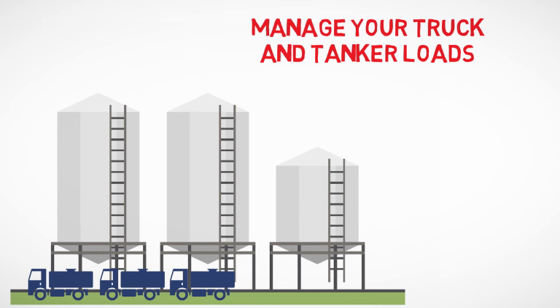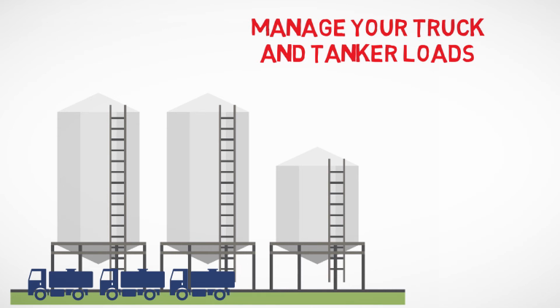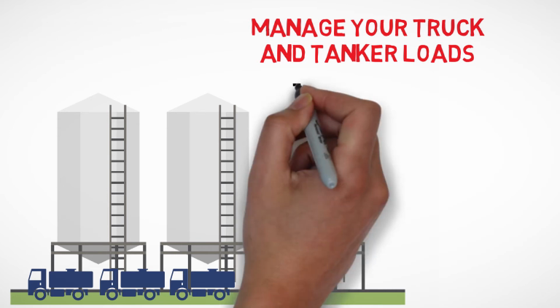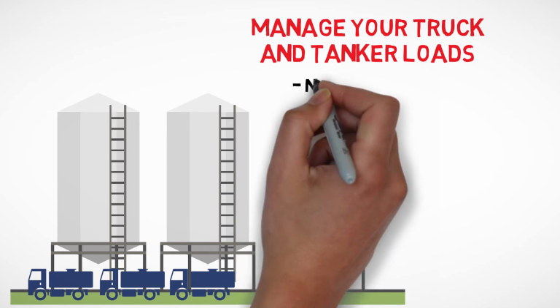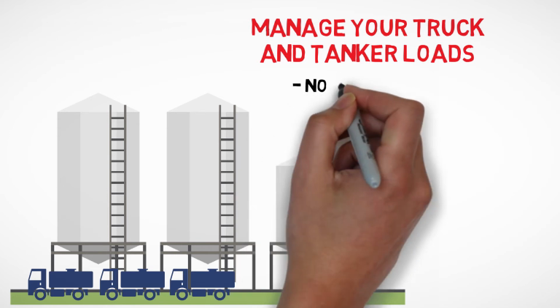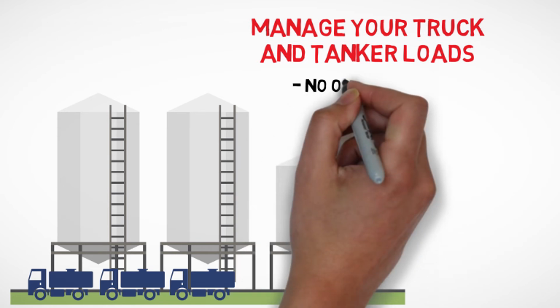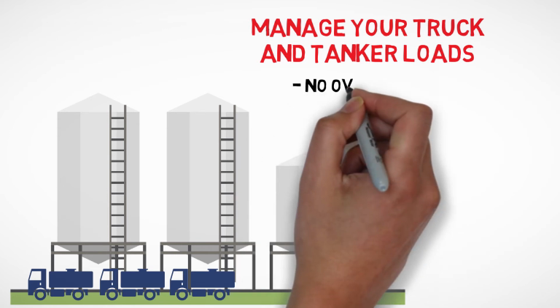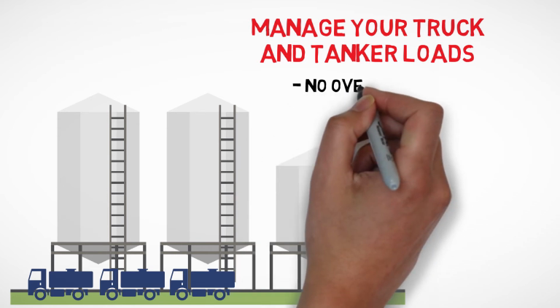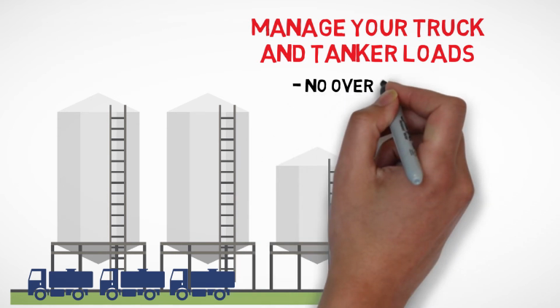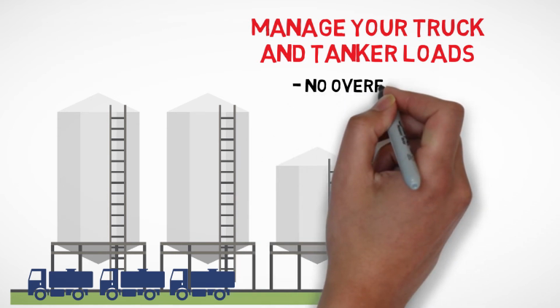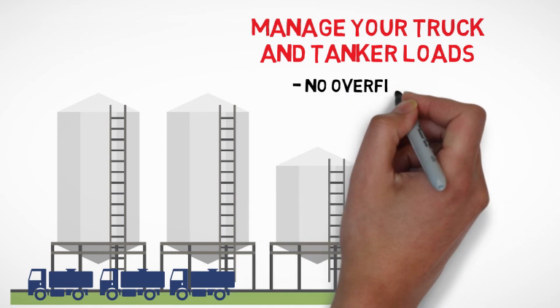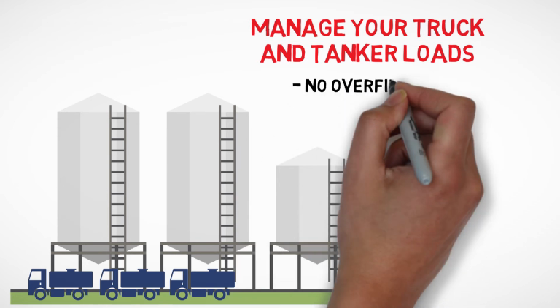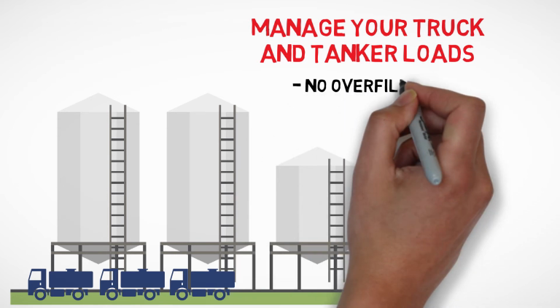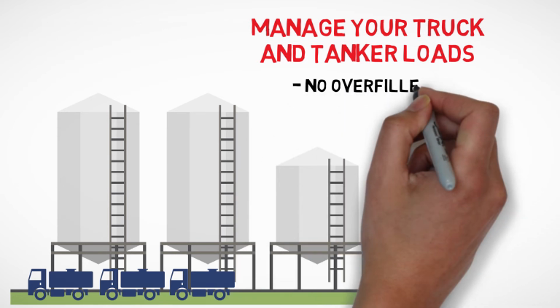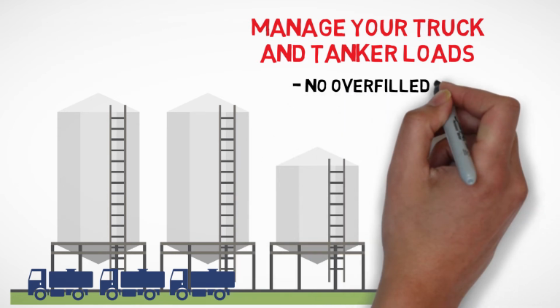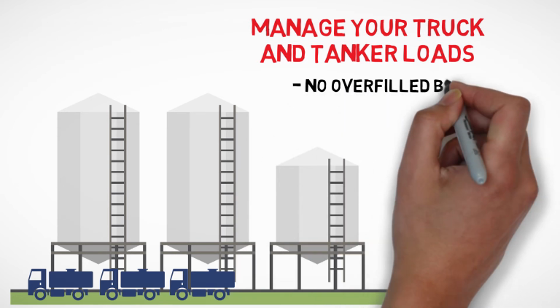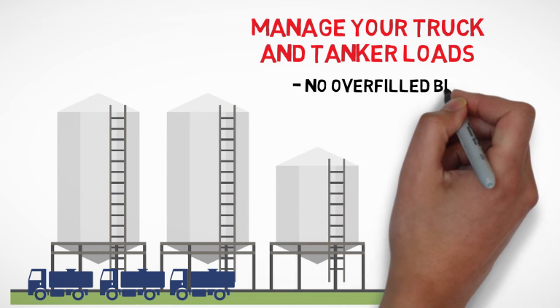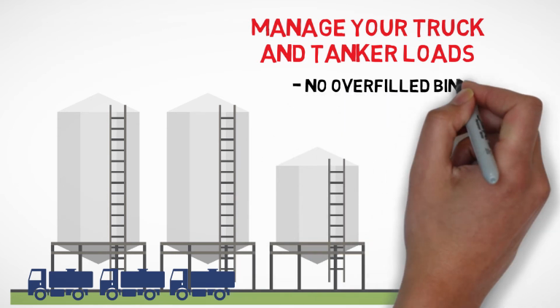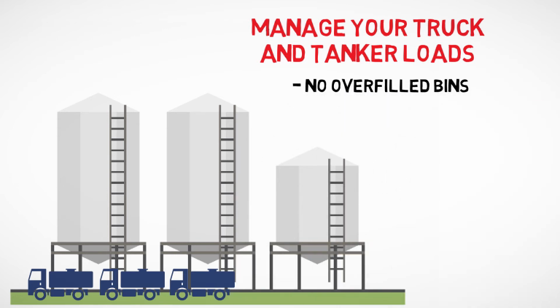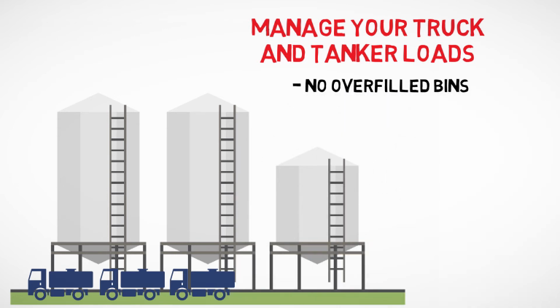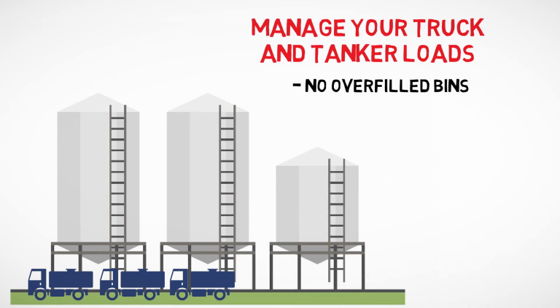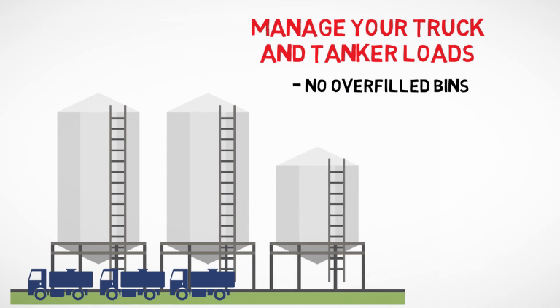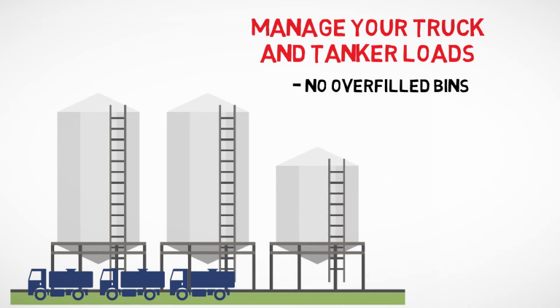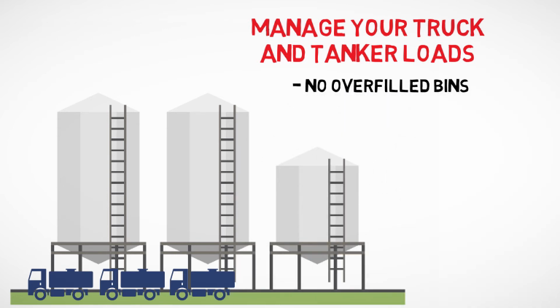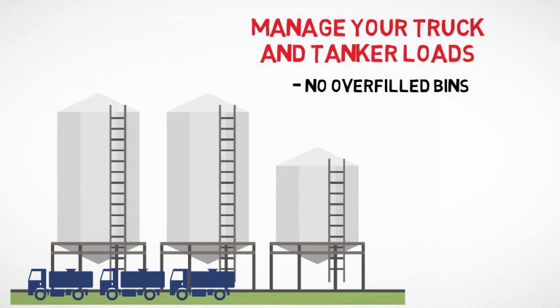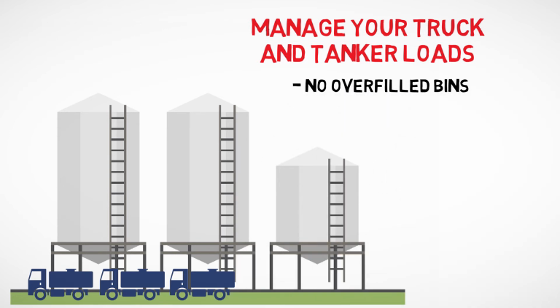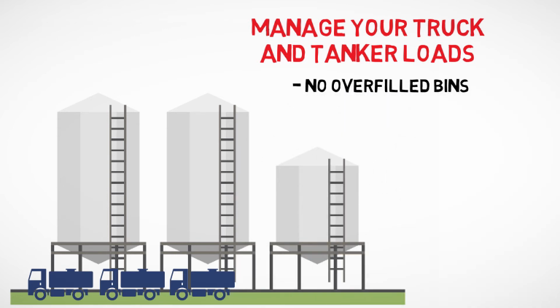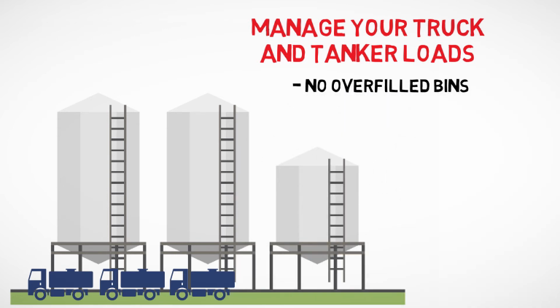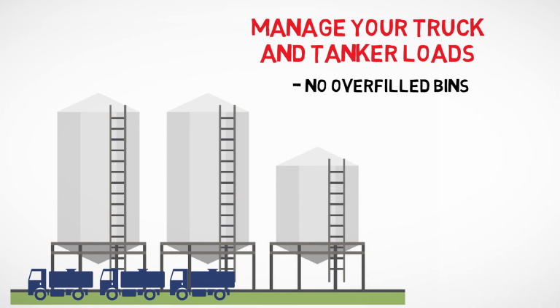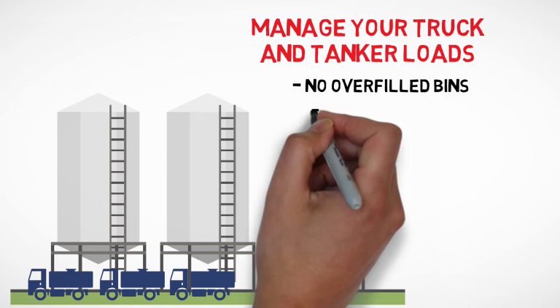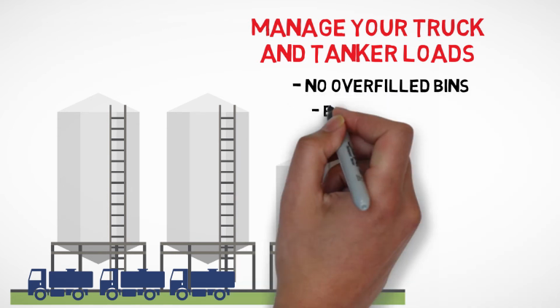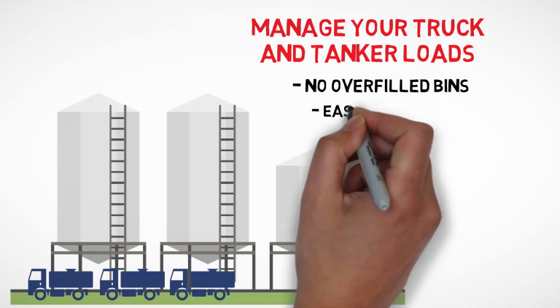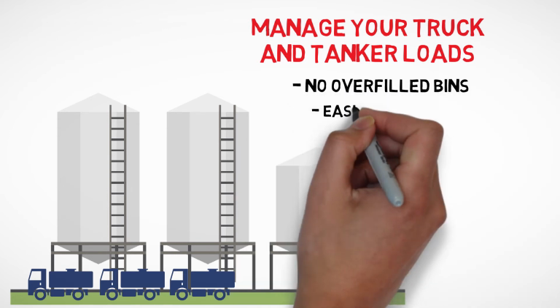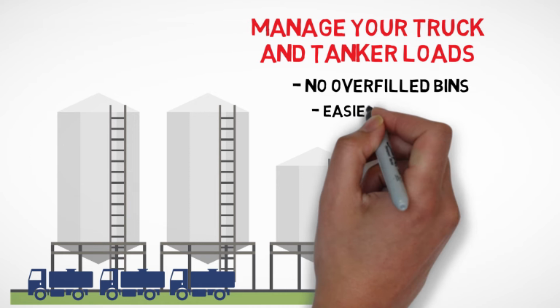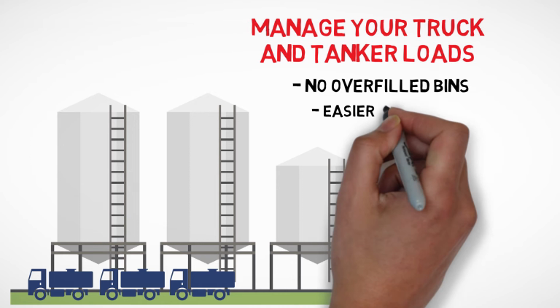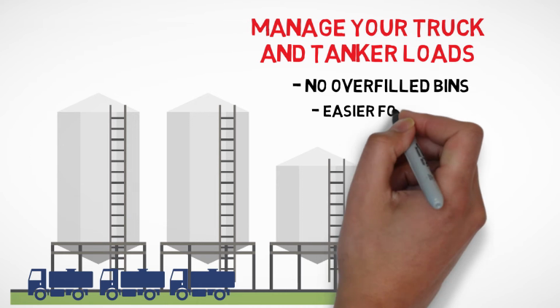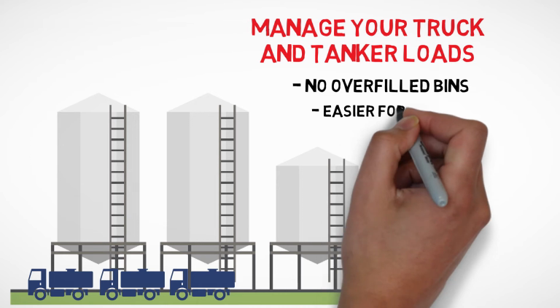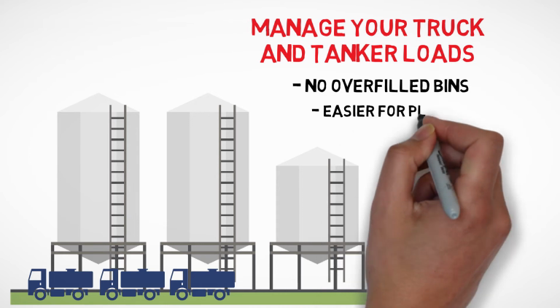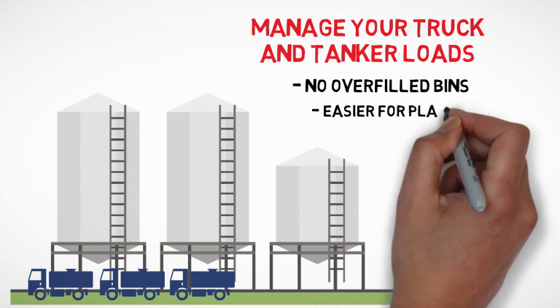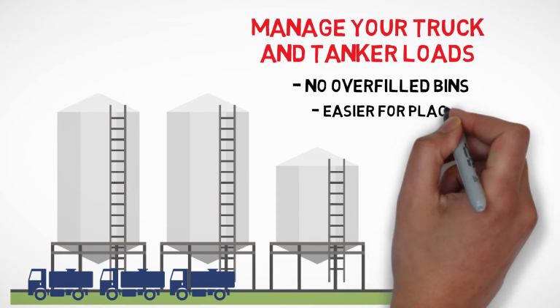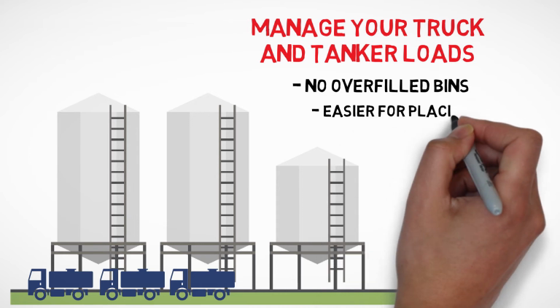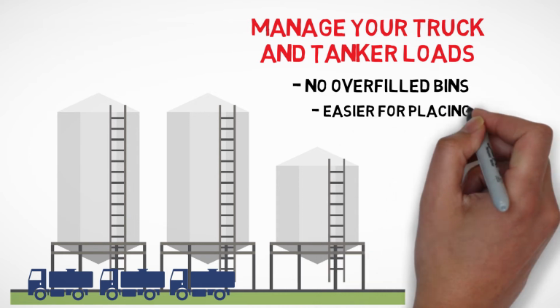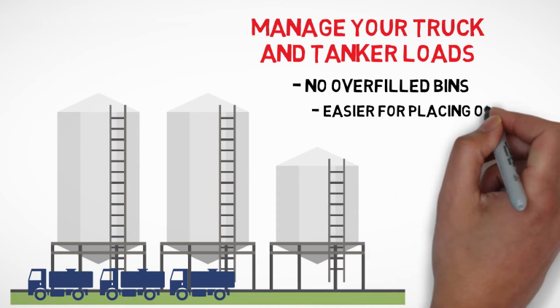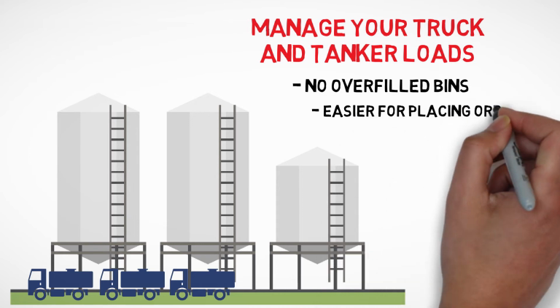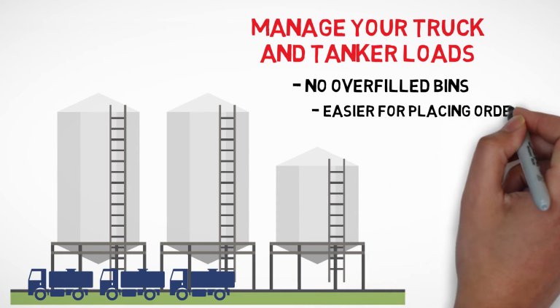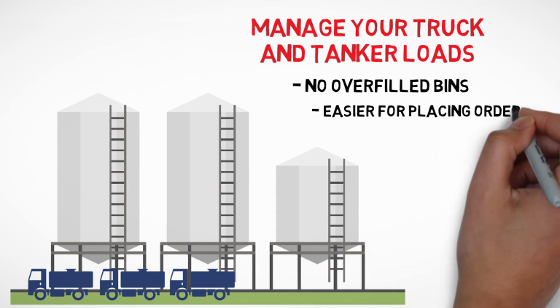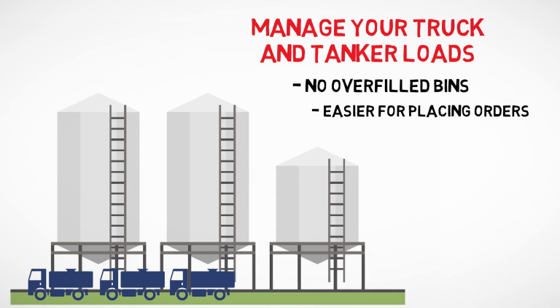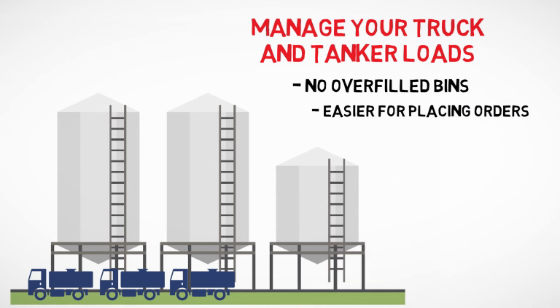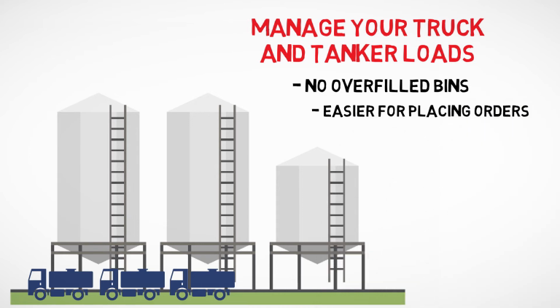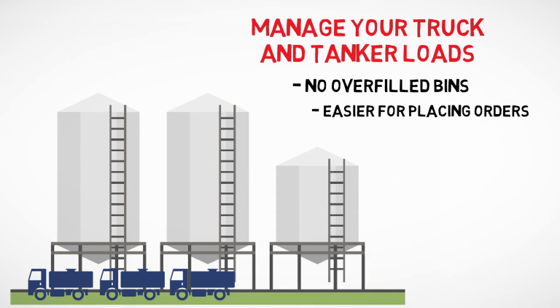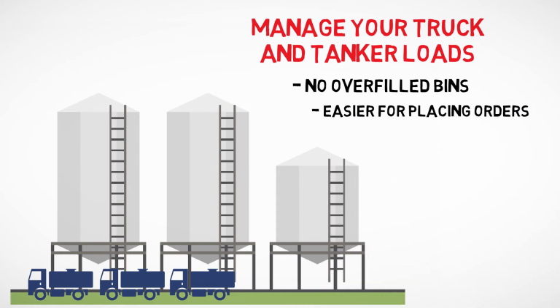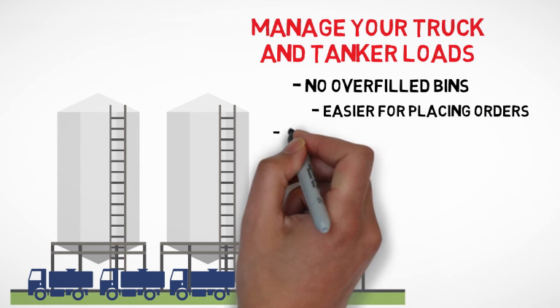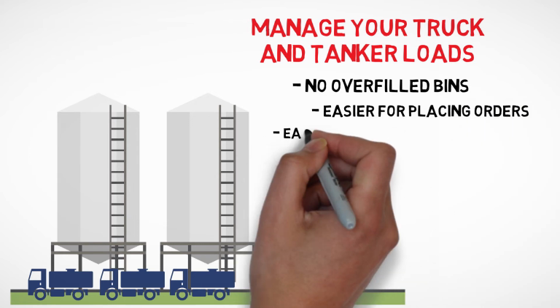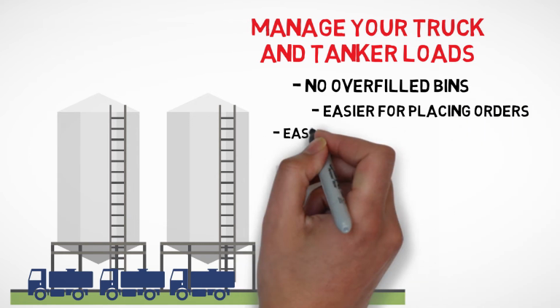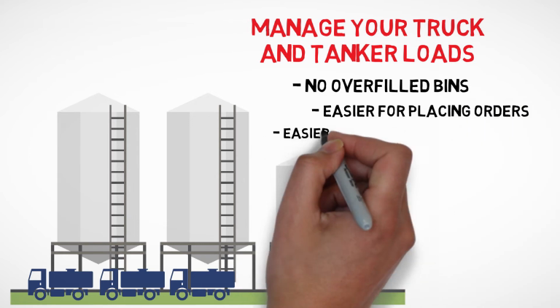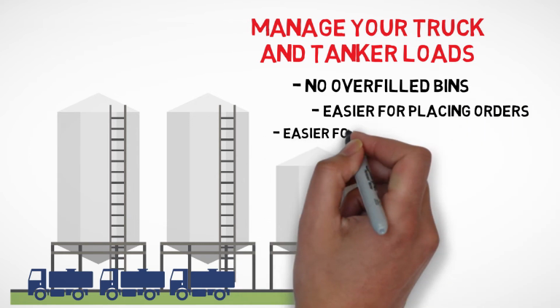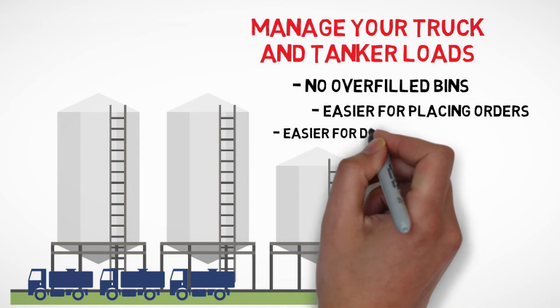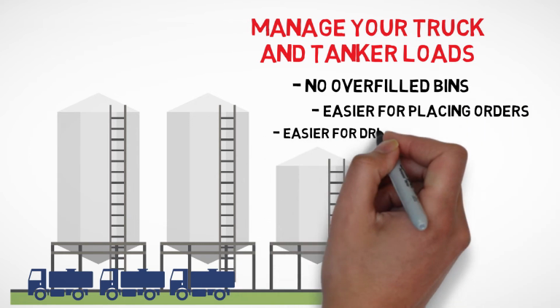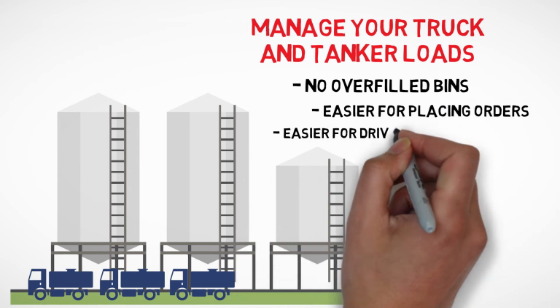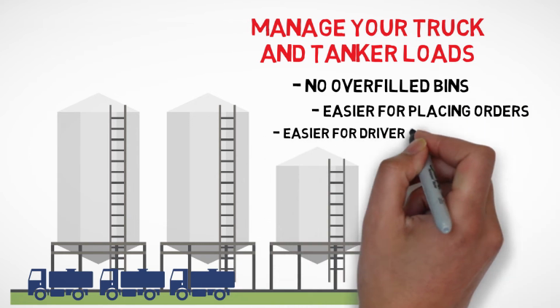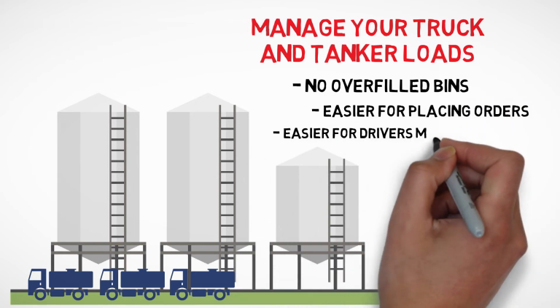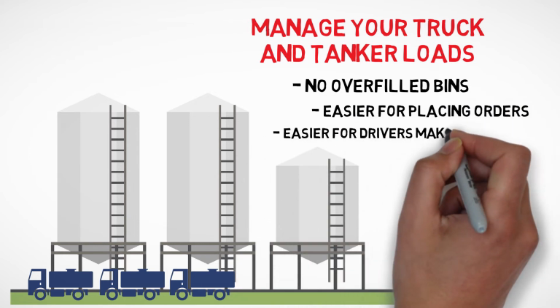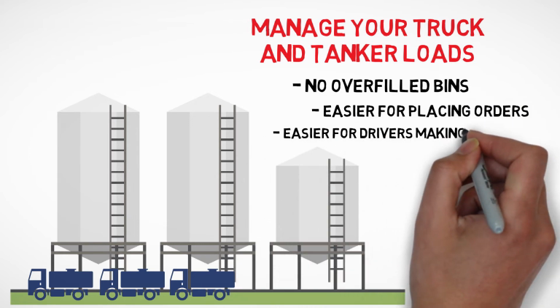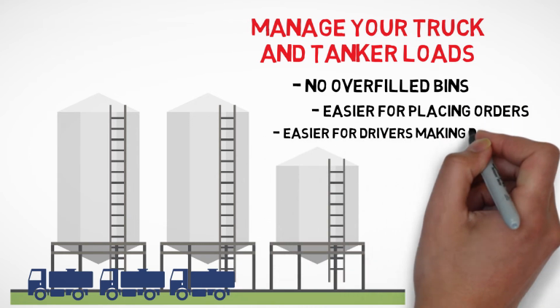Bins won't get overfilled. Life is easier for purchasers placing orders and drivers making deliveries.